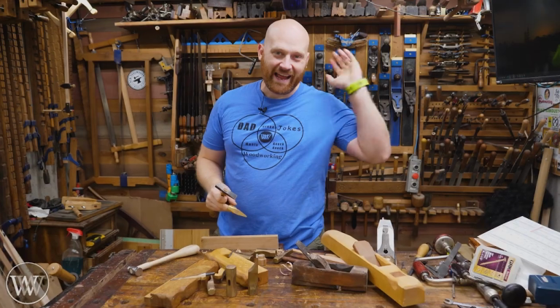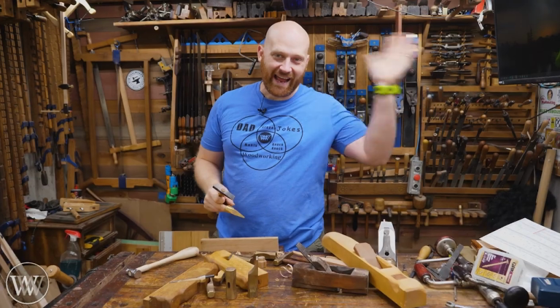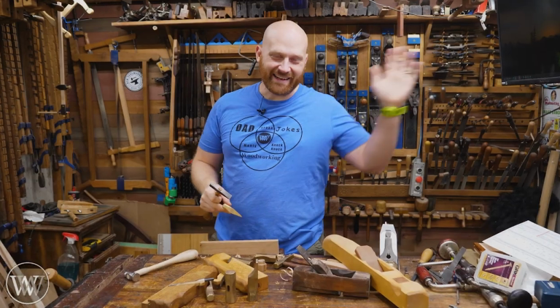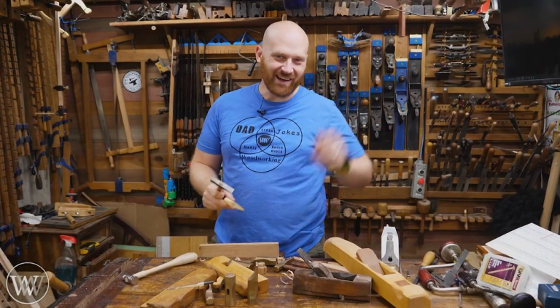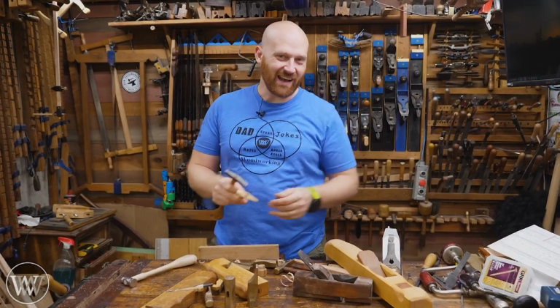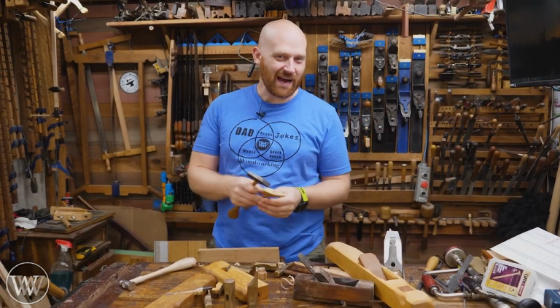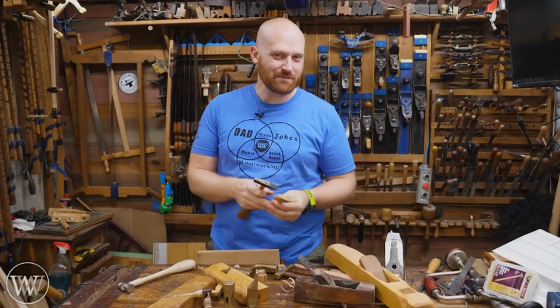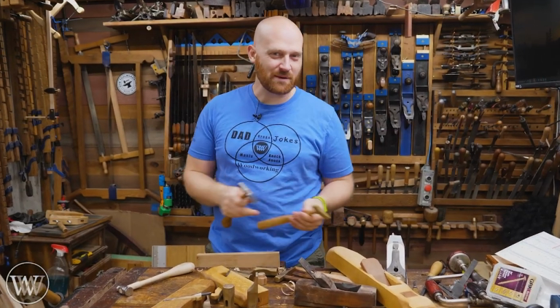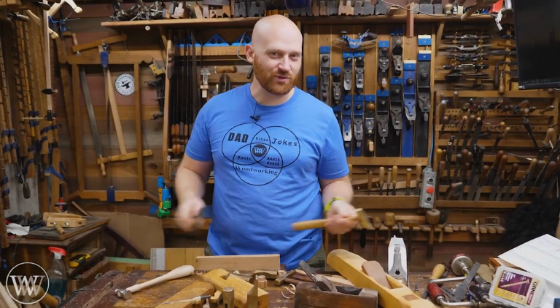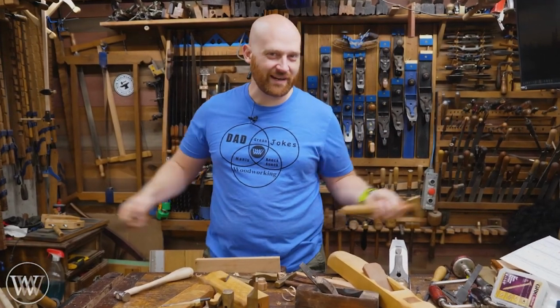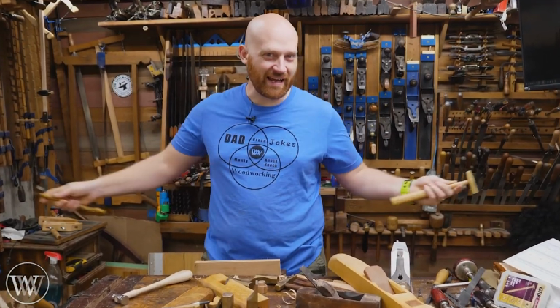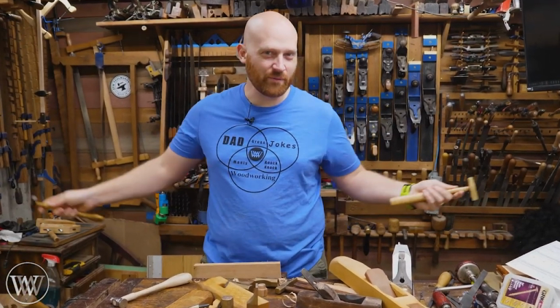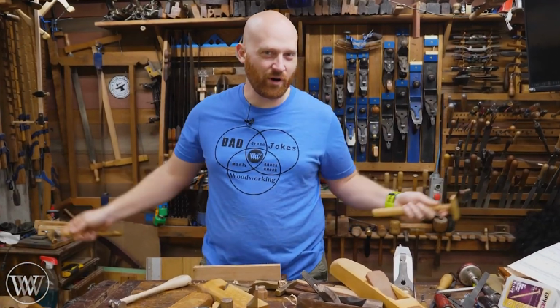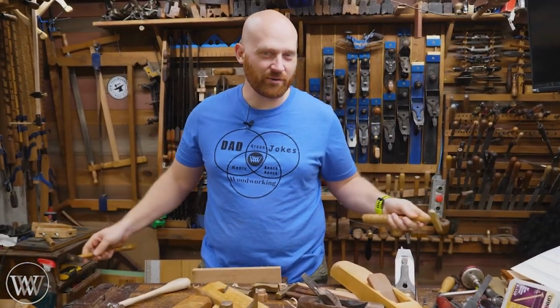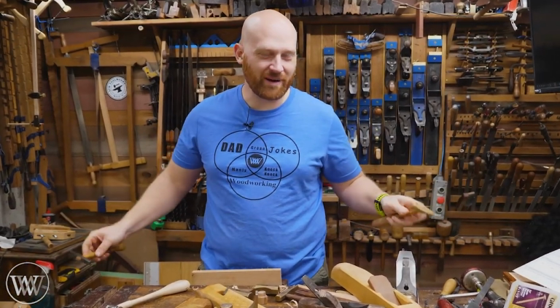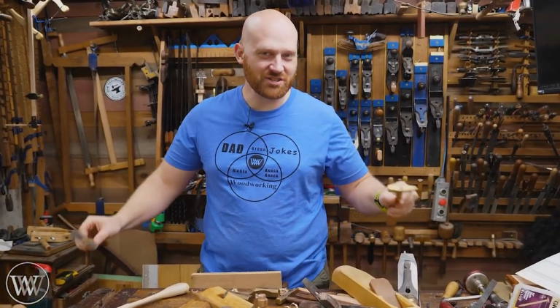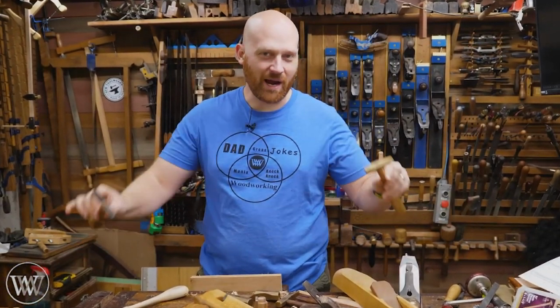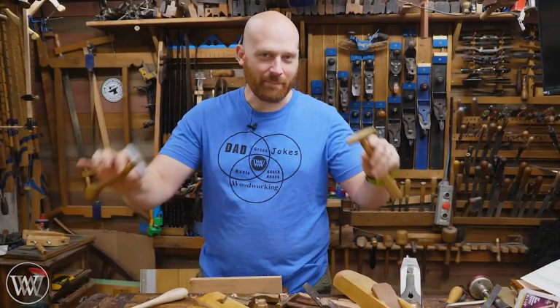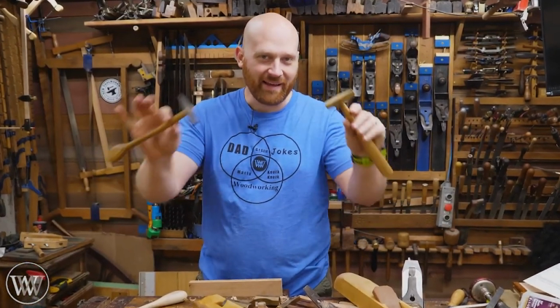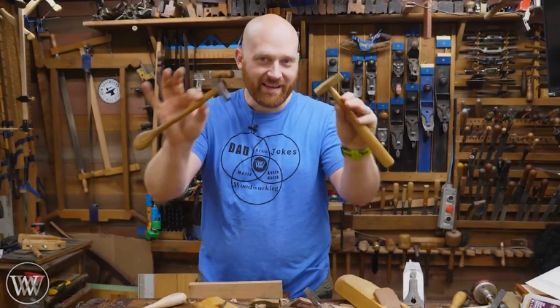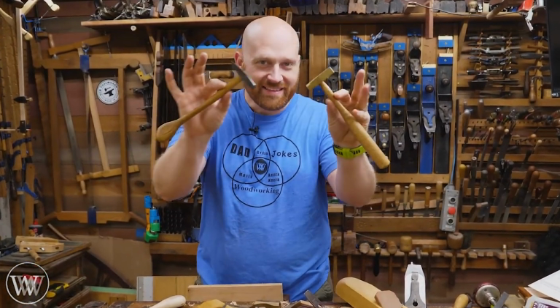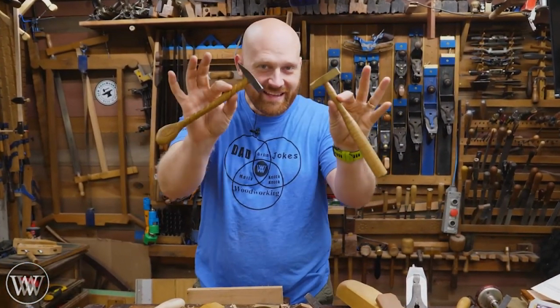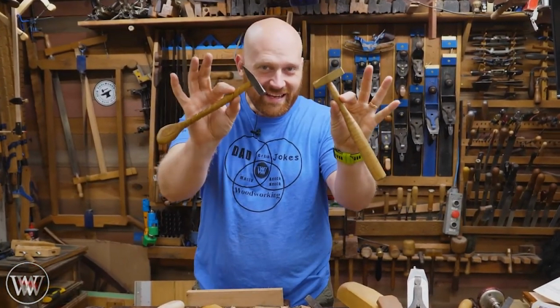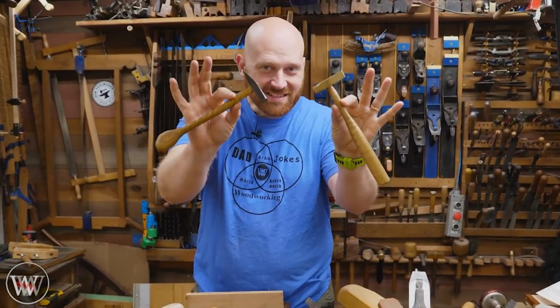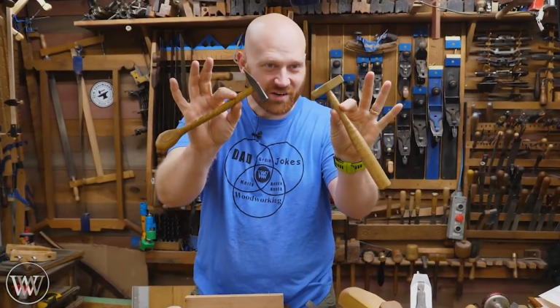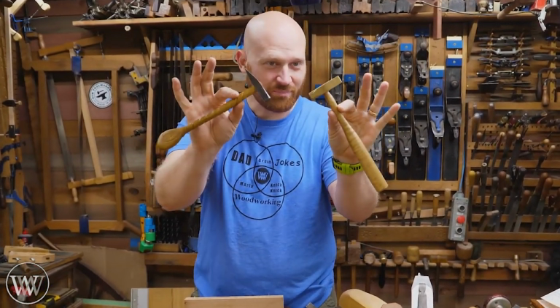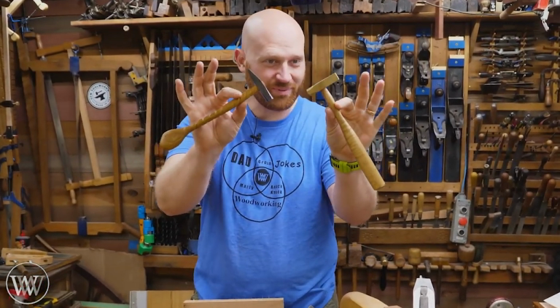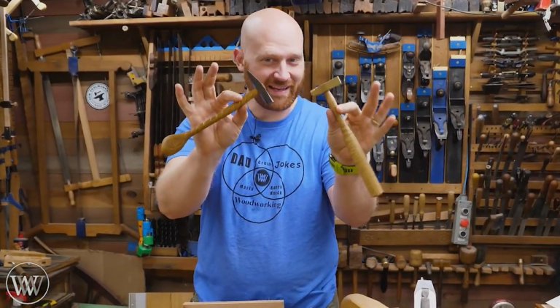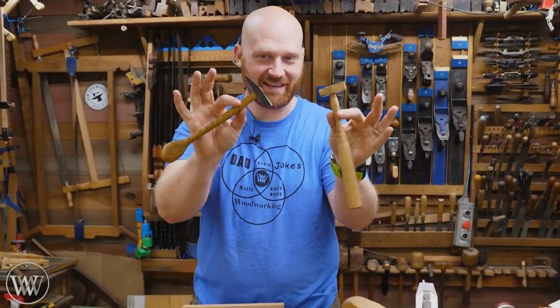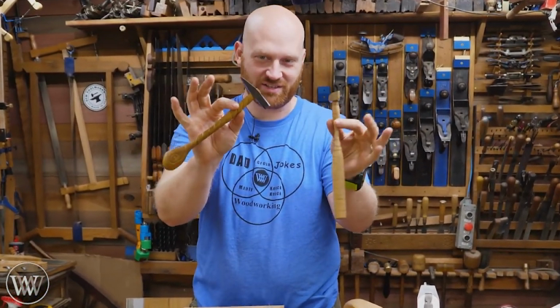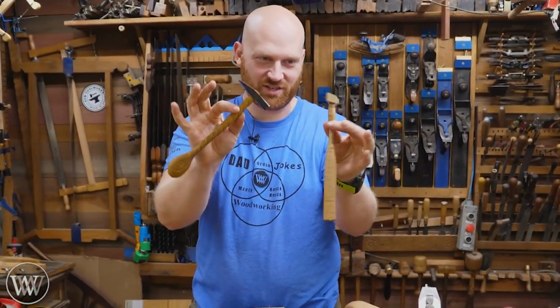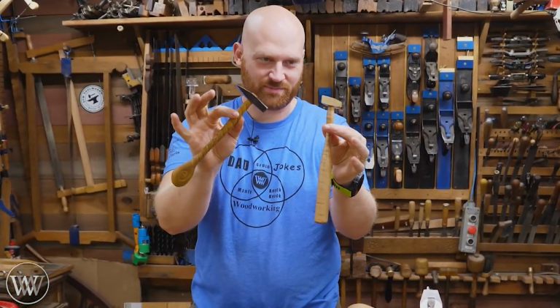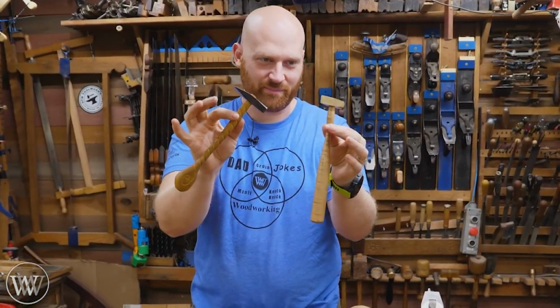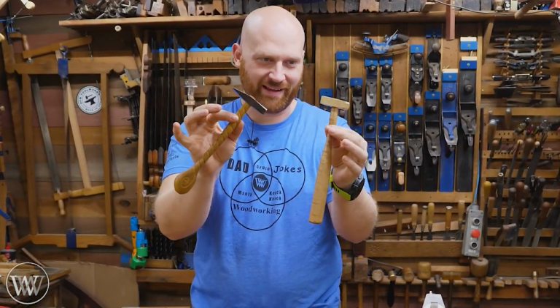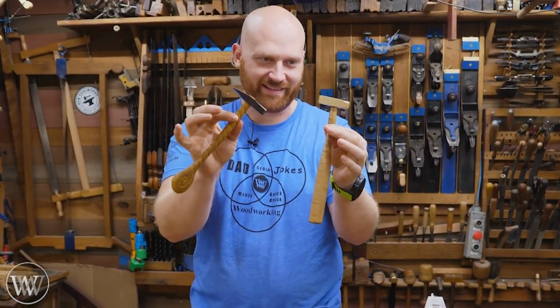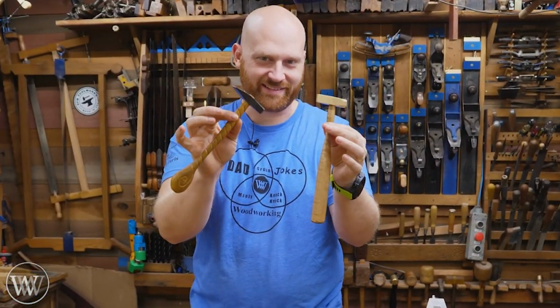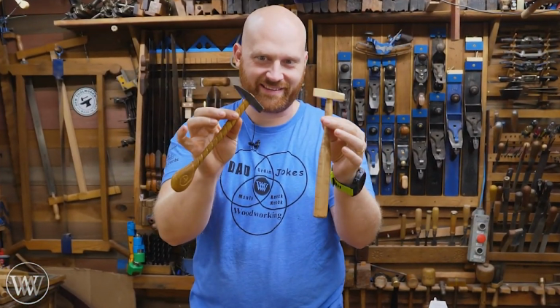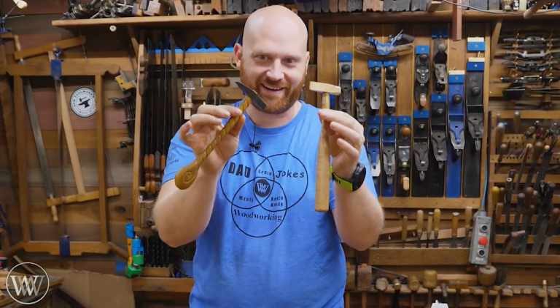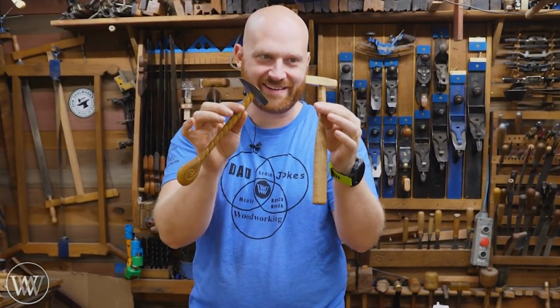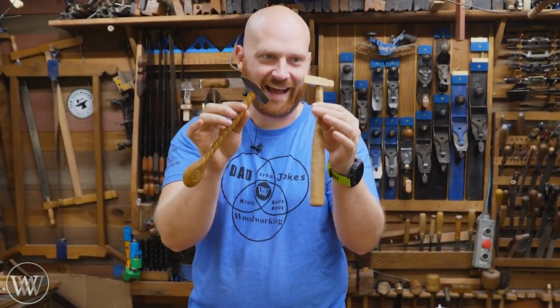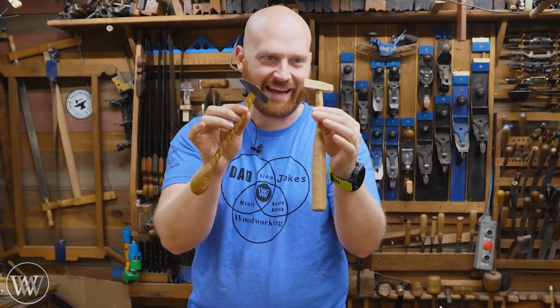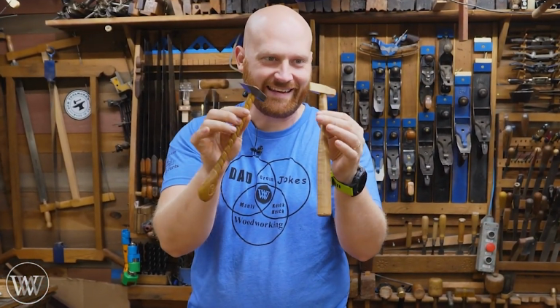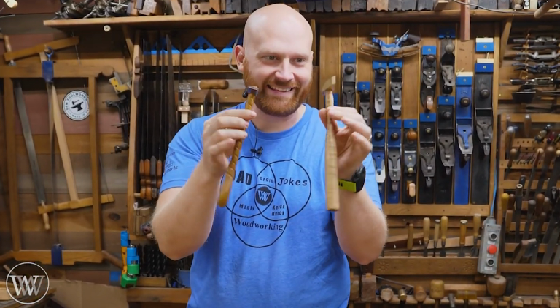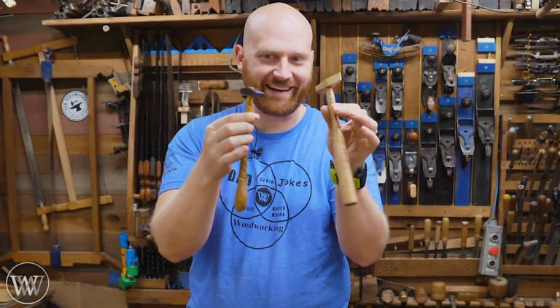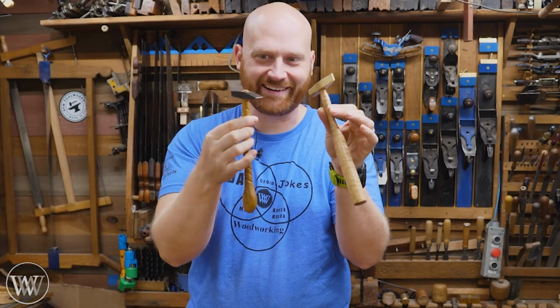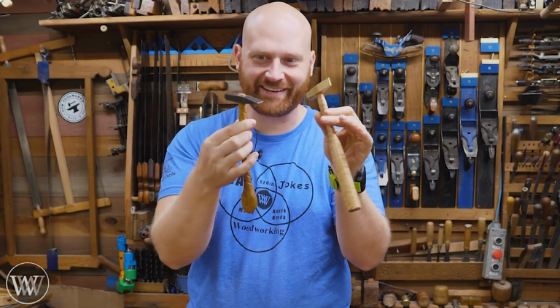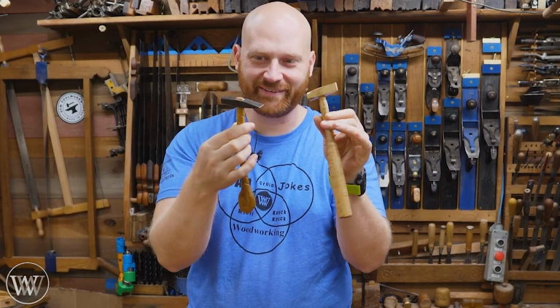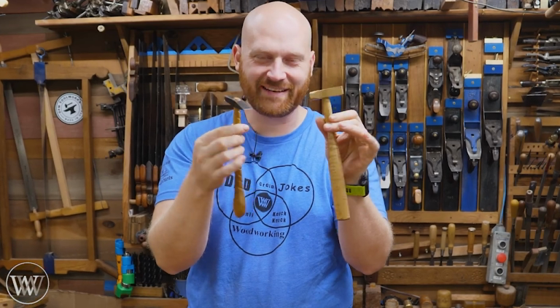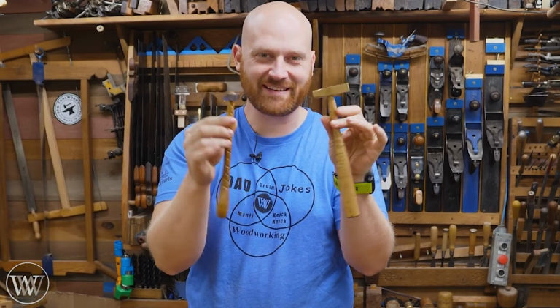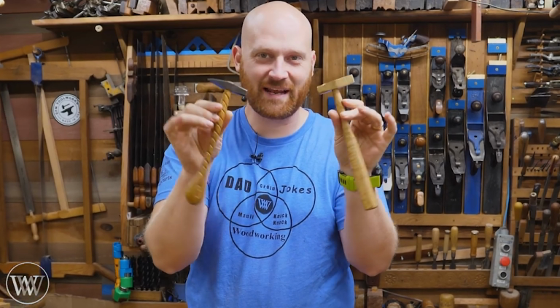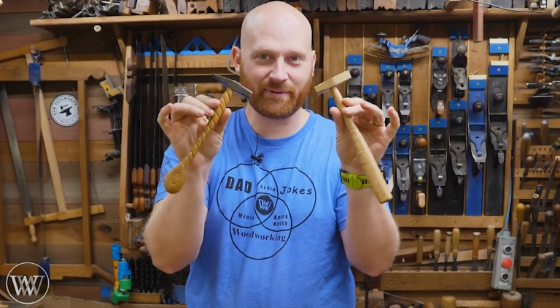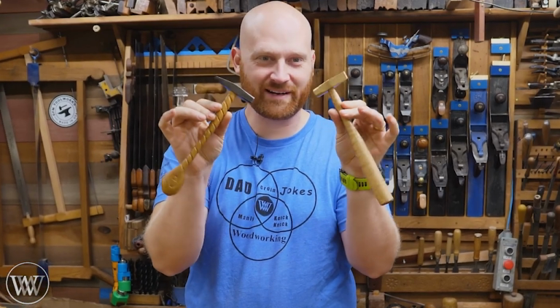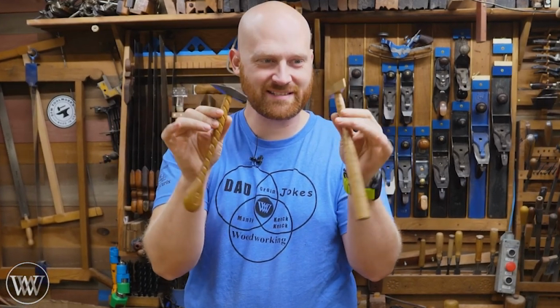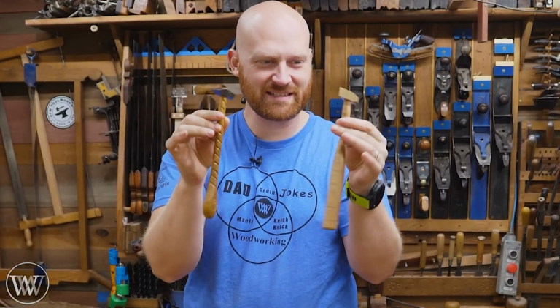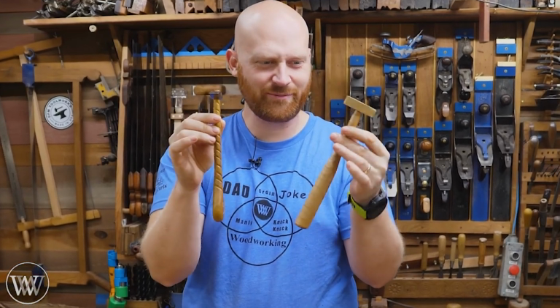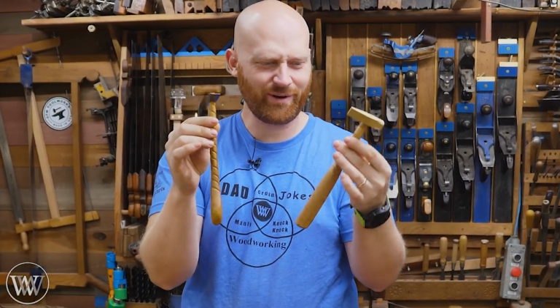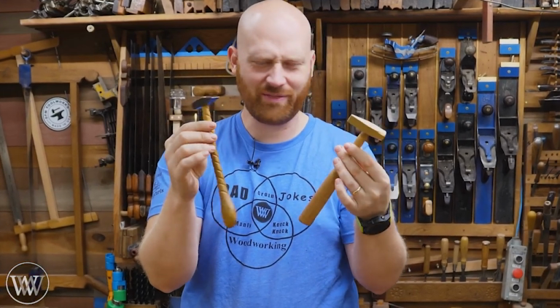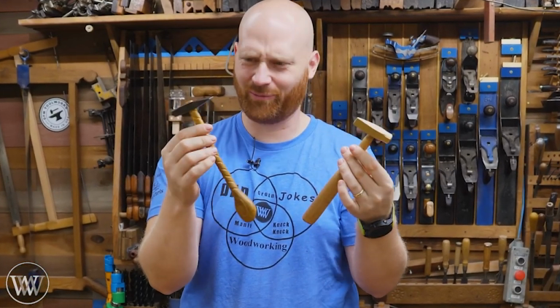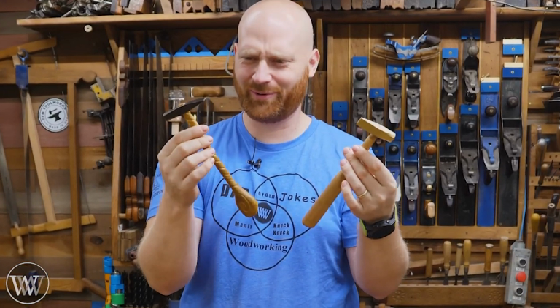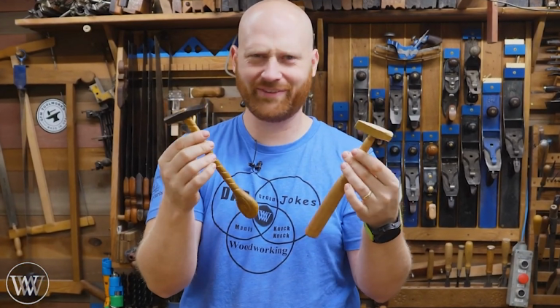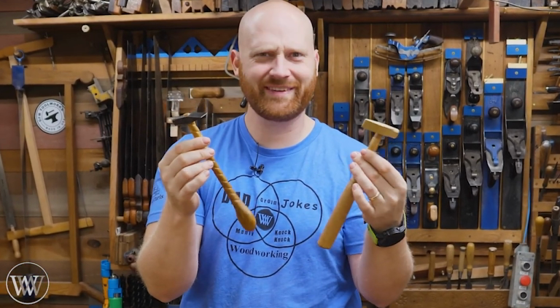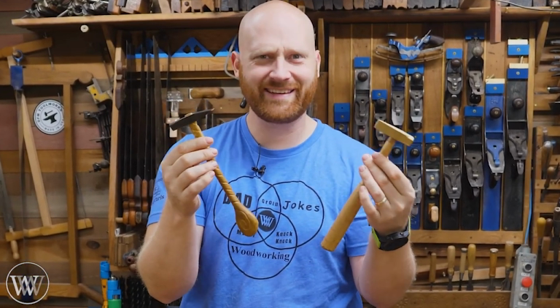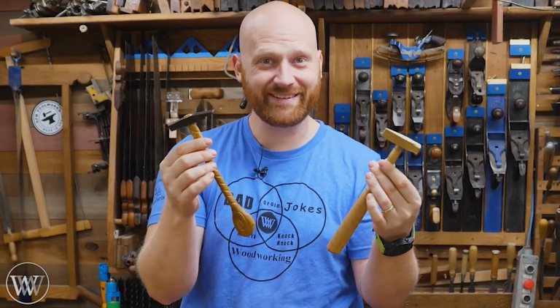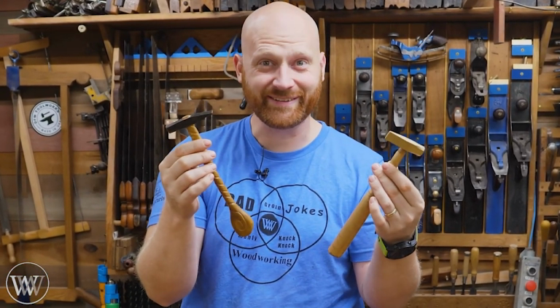Hey y'all, I'm James Wright and welcome to my shop. These are plane adjustment mallets. They are tiny, they are cute, and today we're going to see what in the world do they do.